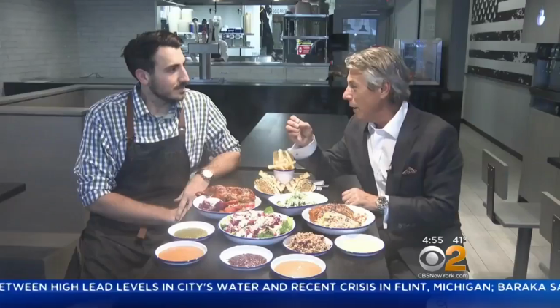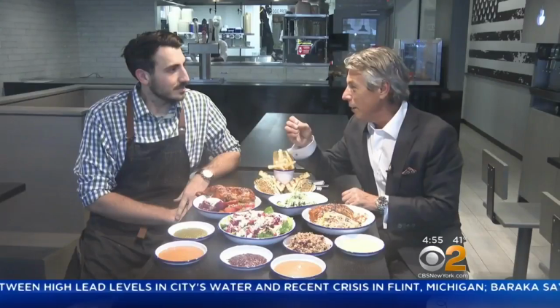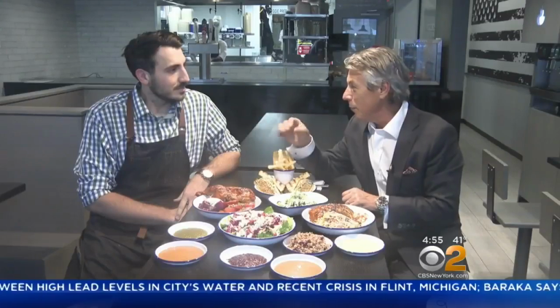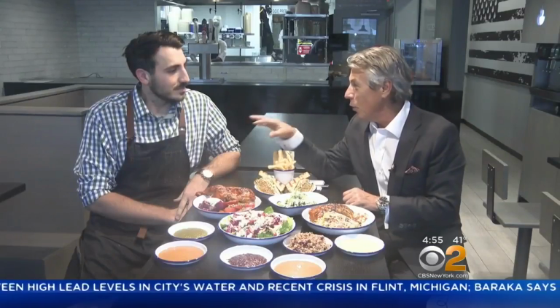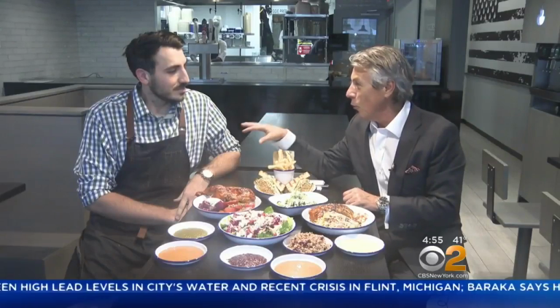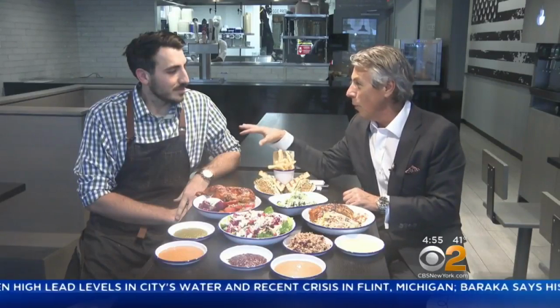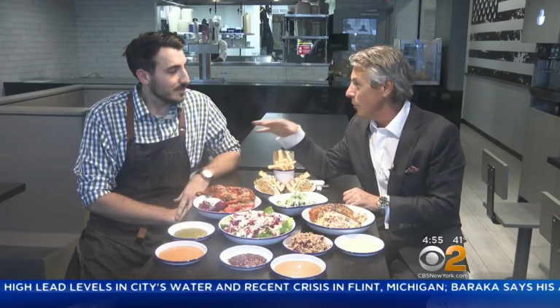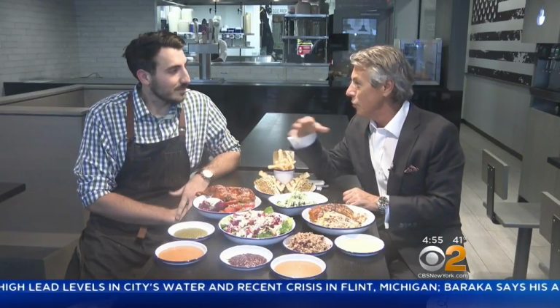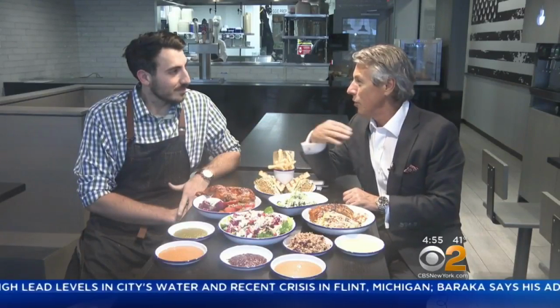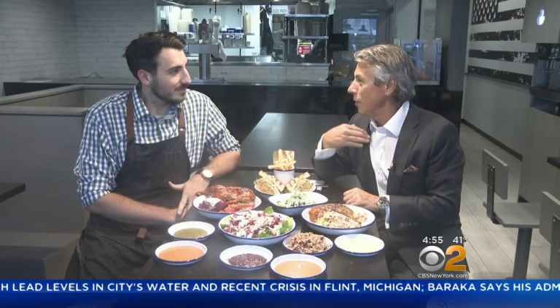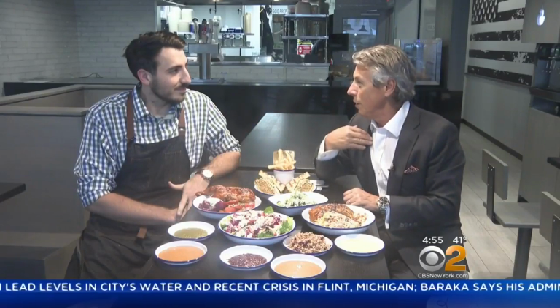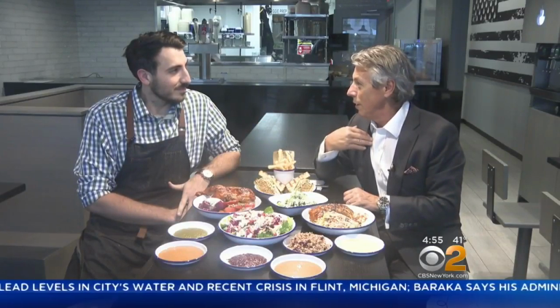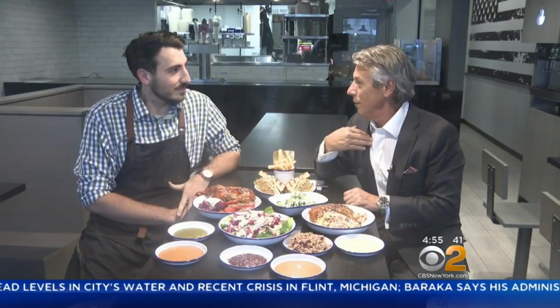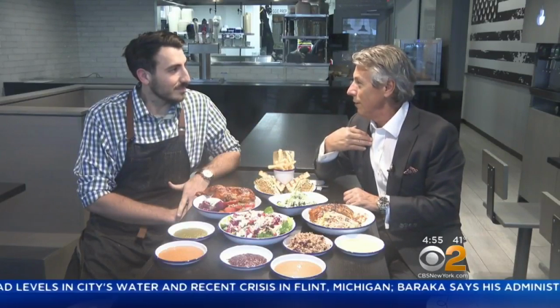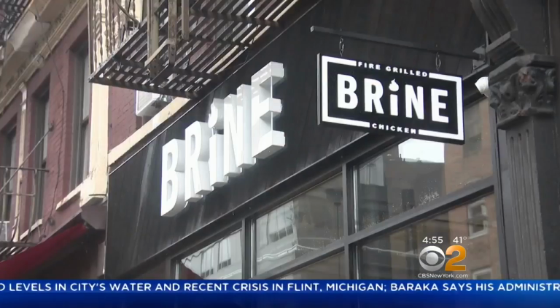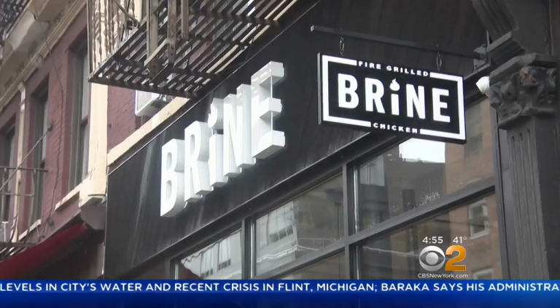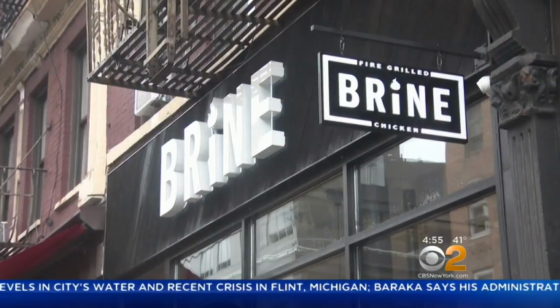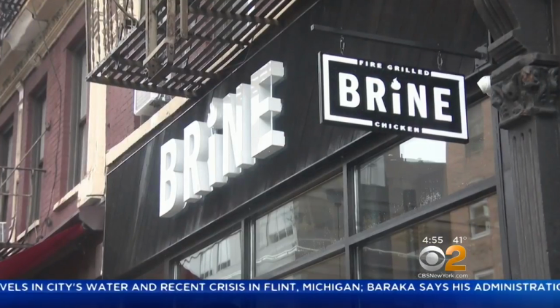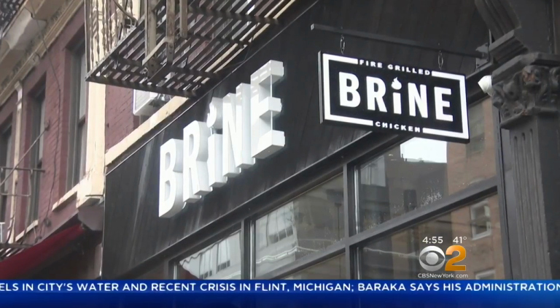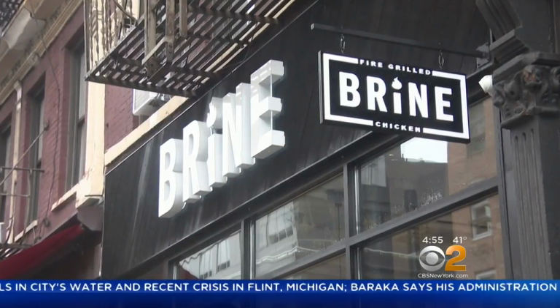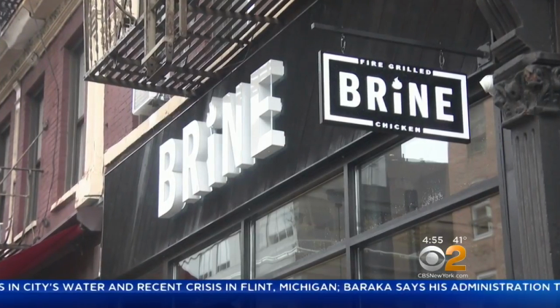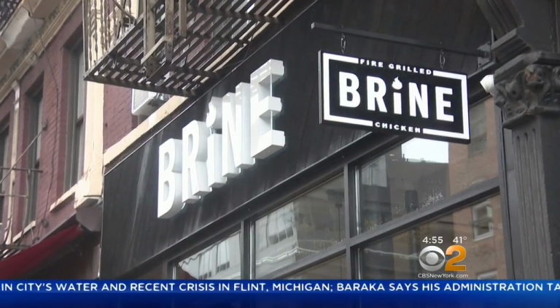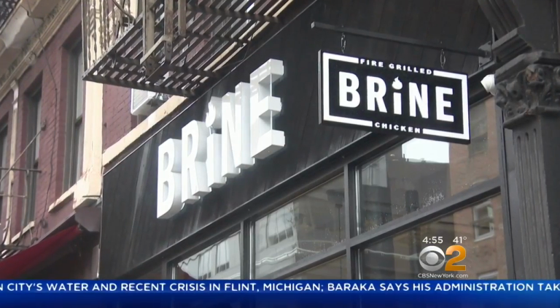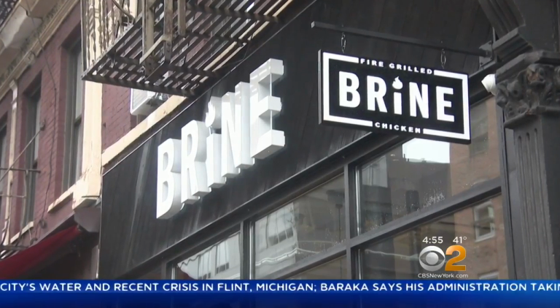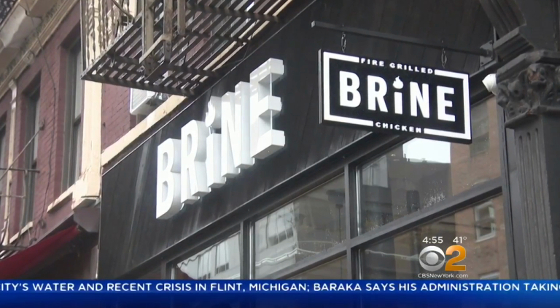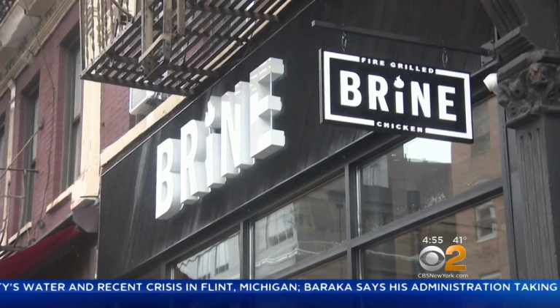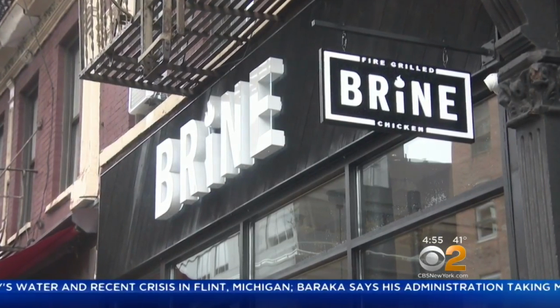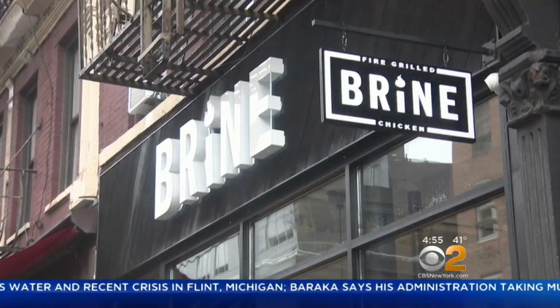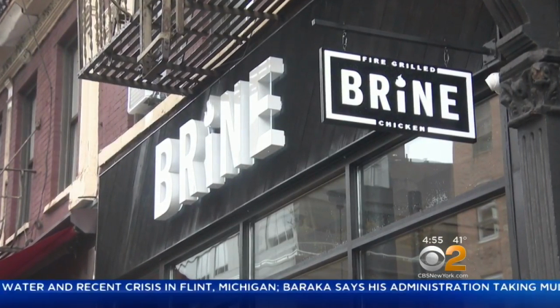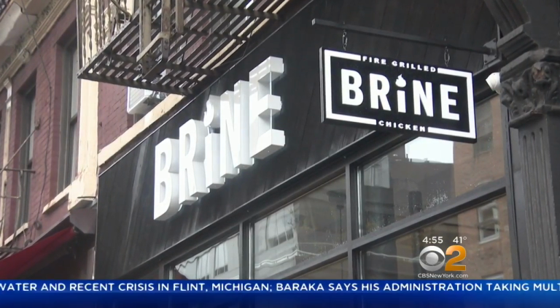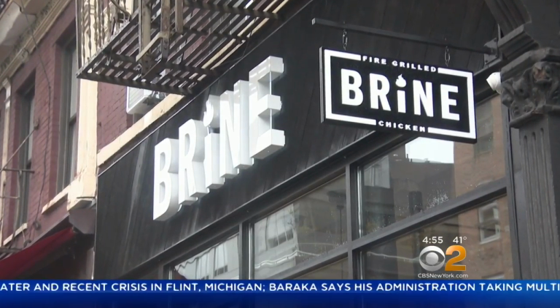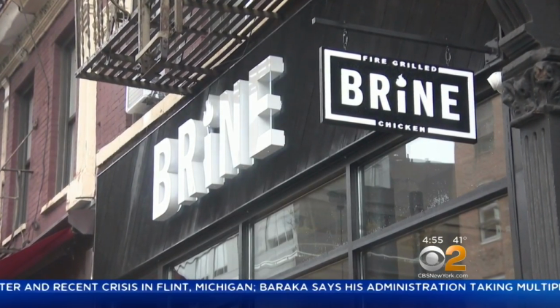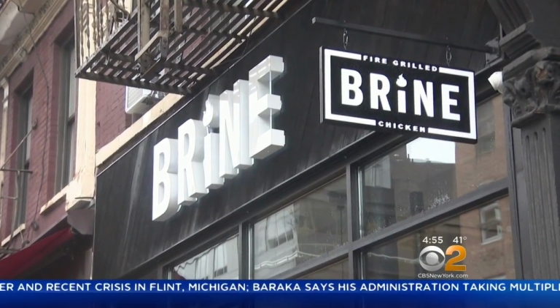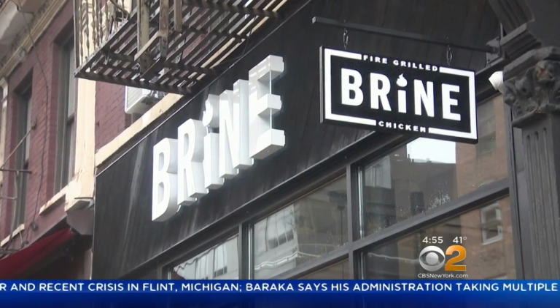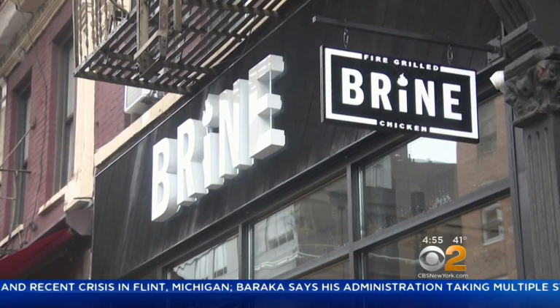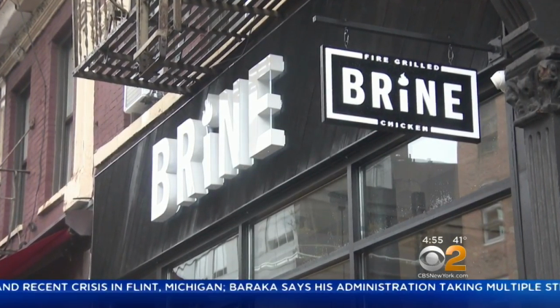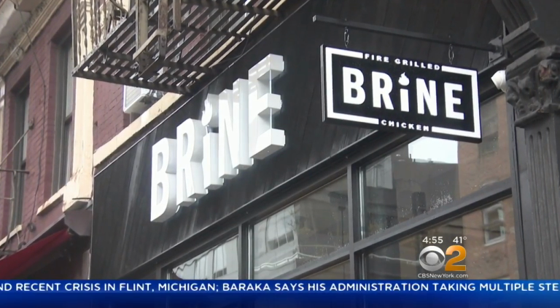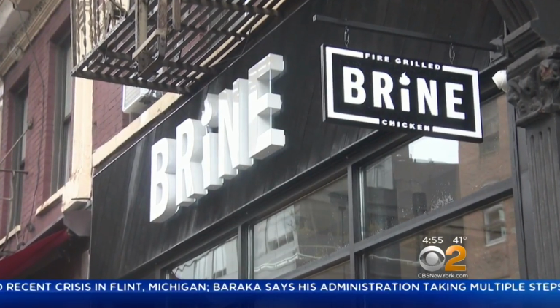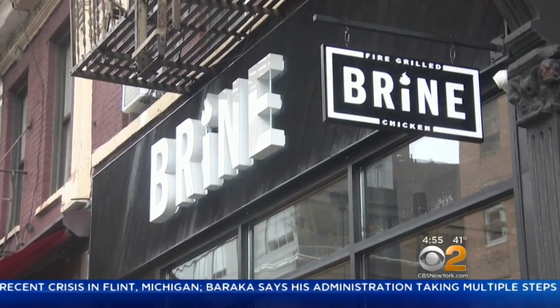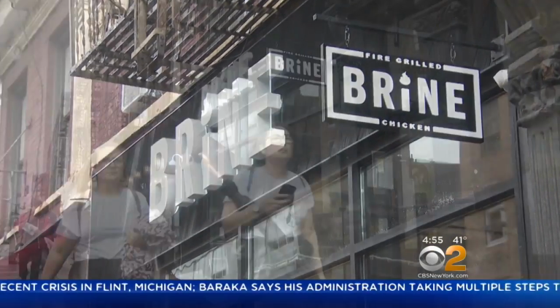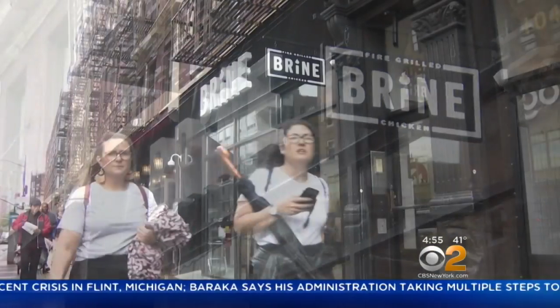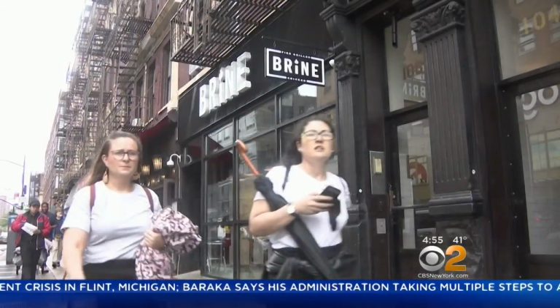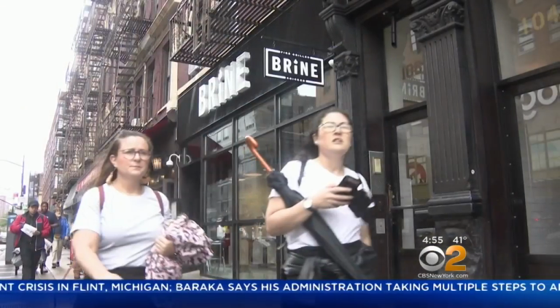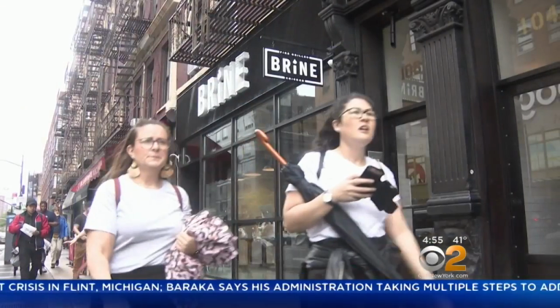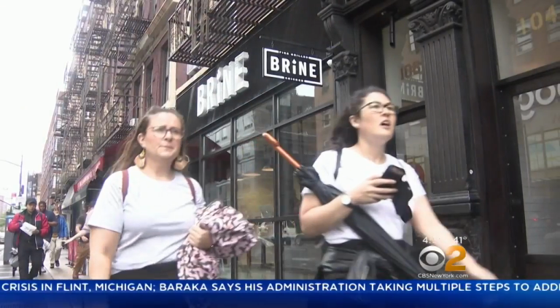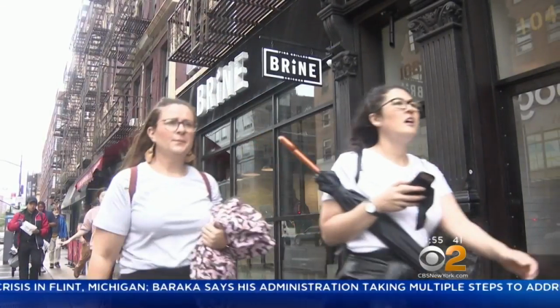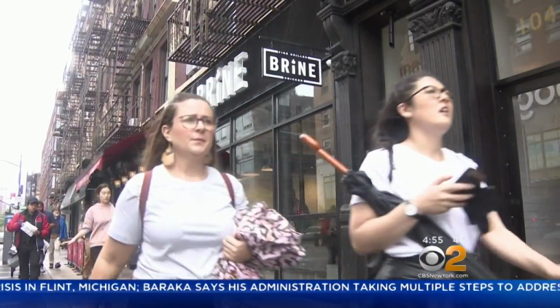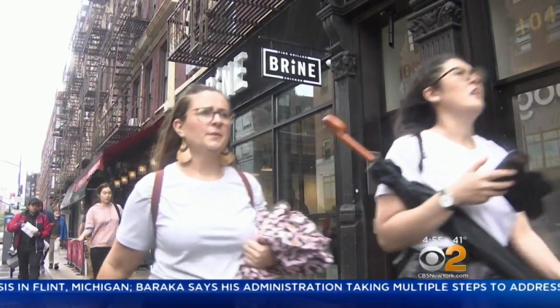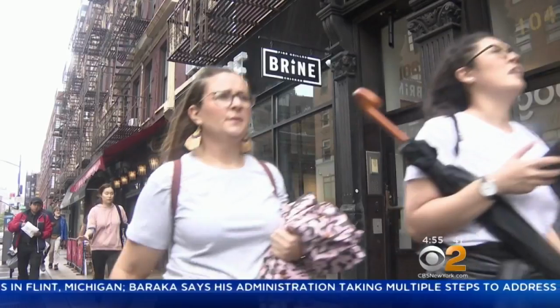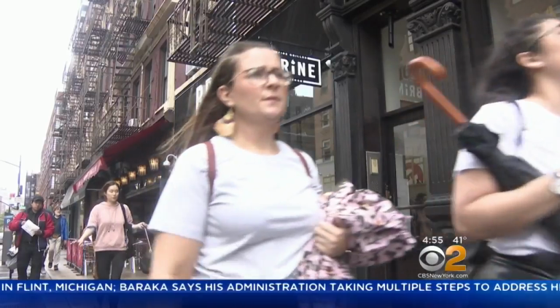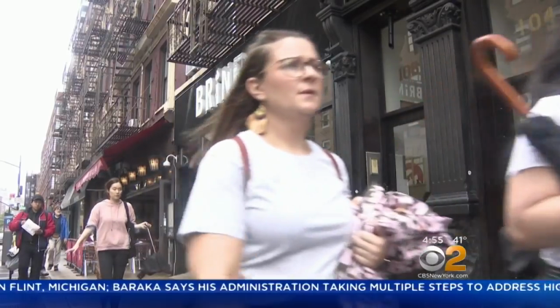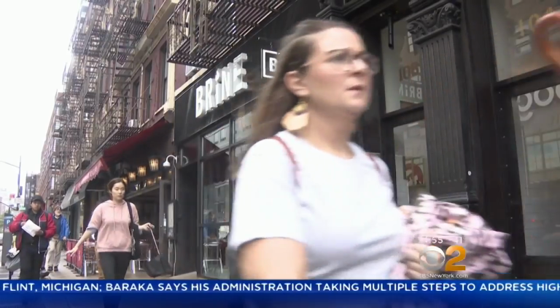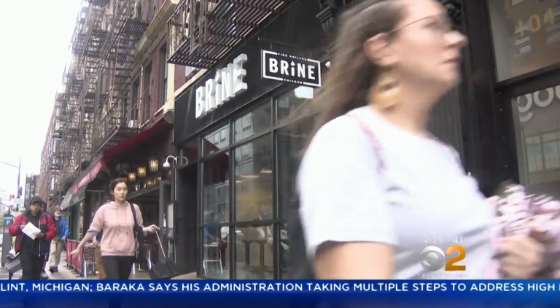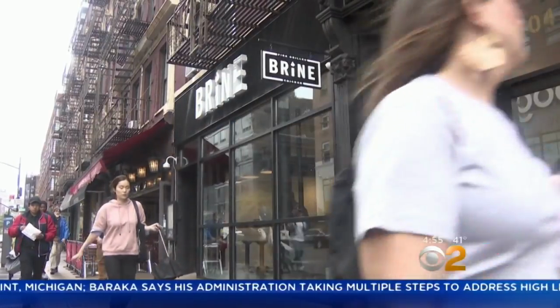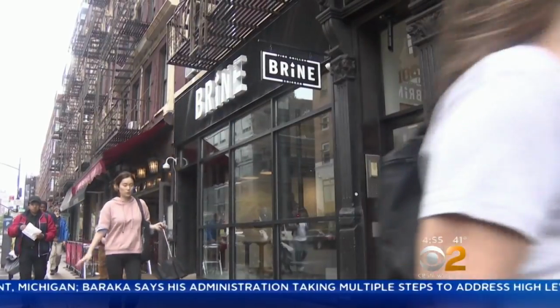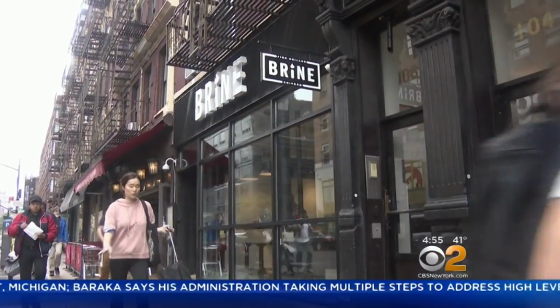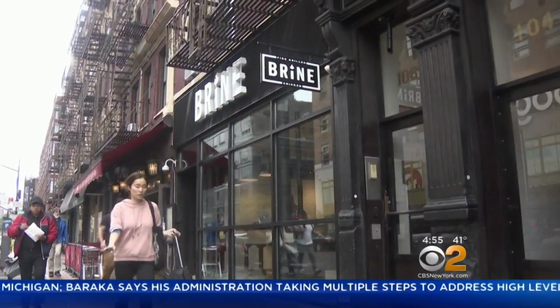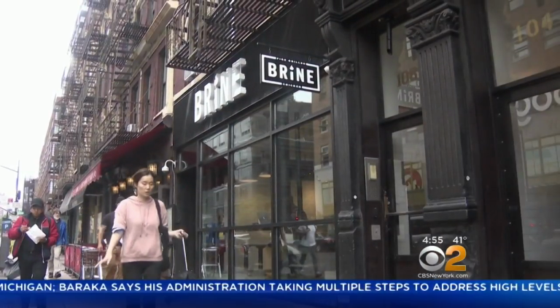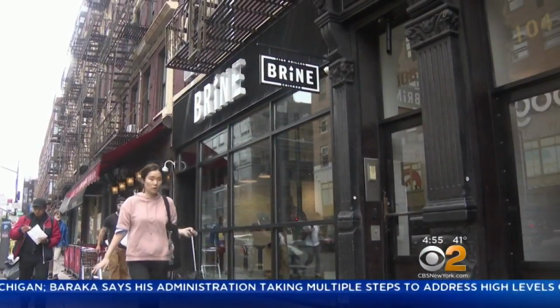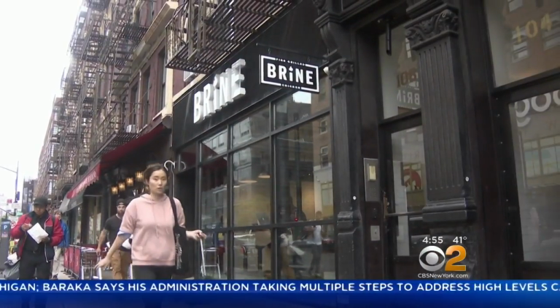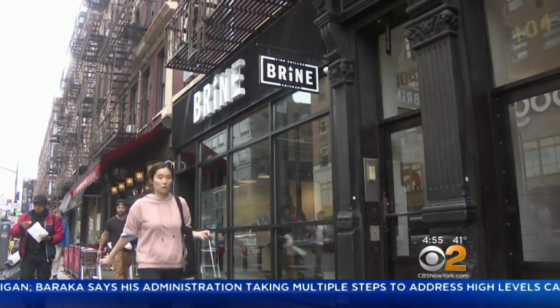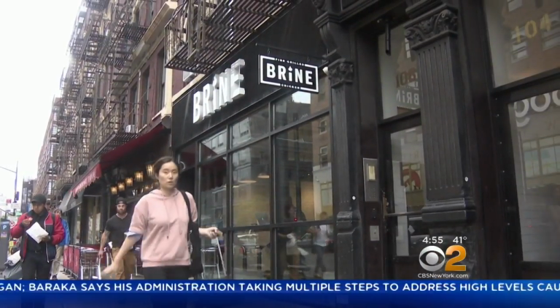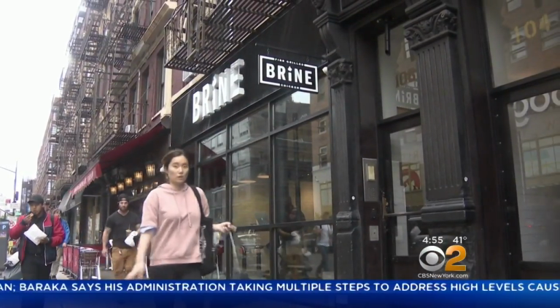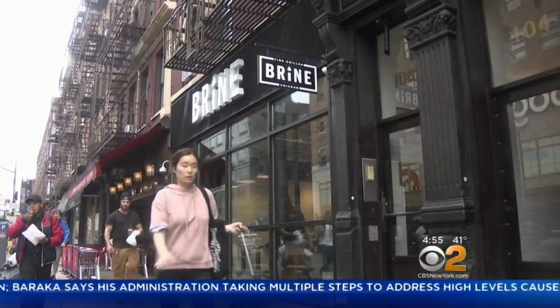By the way, I'm a chicken nut. And so, the sleek, modern space that is Brine Chicken in Chelsea is a perfect place for me.